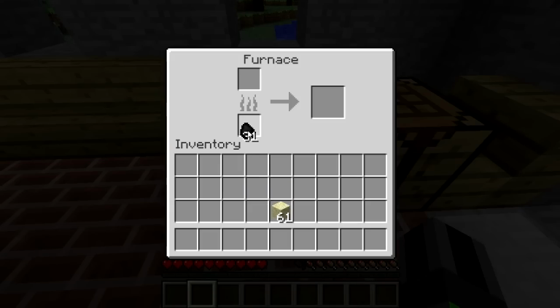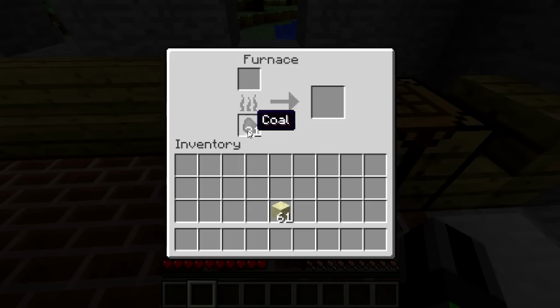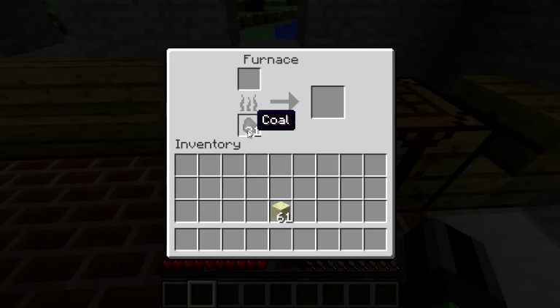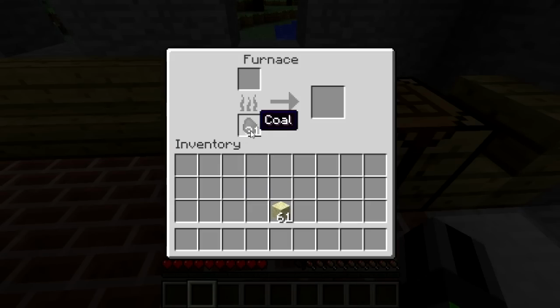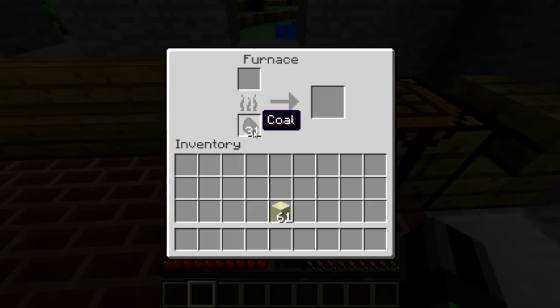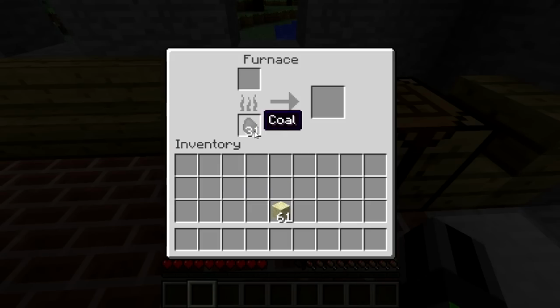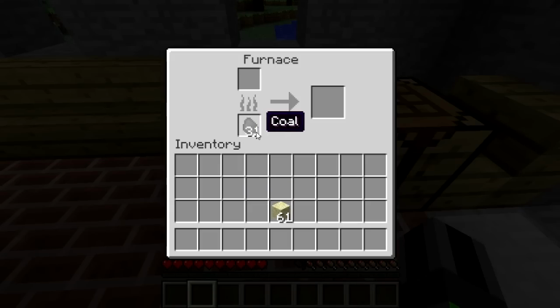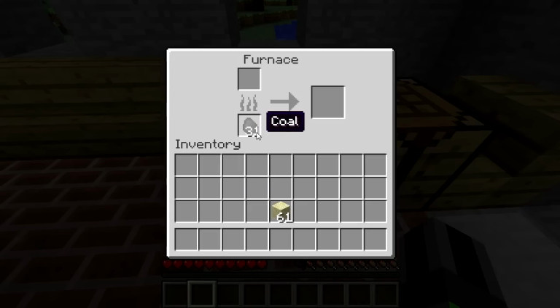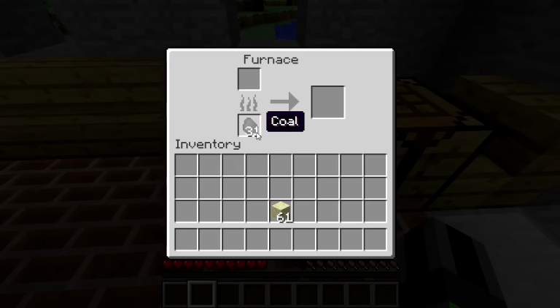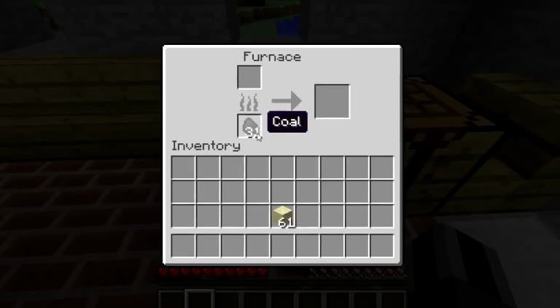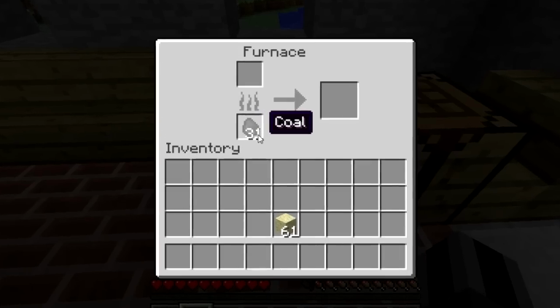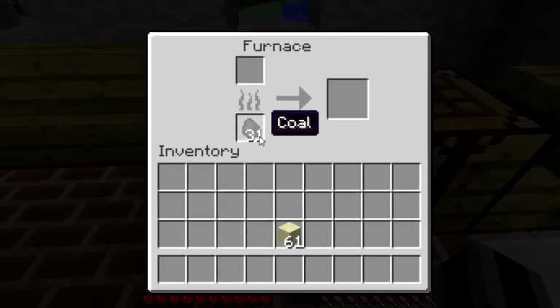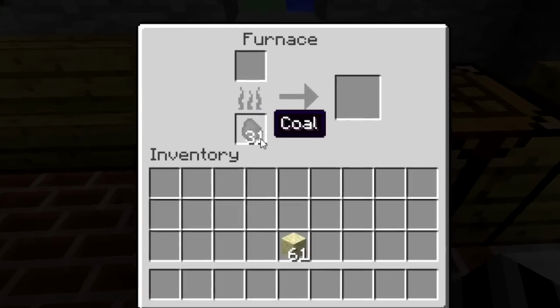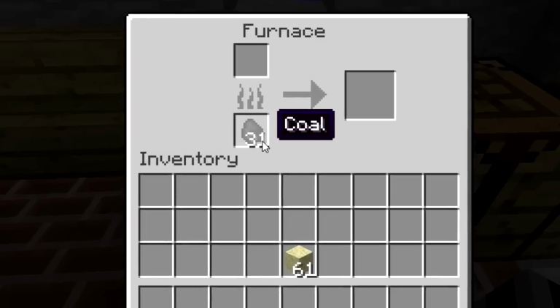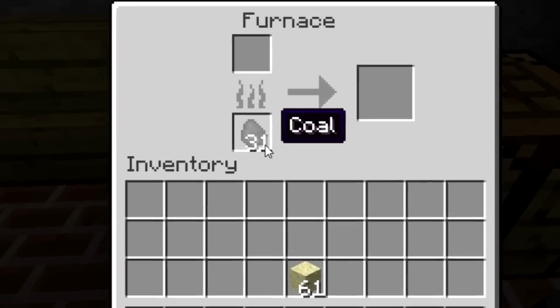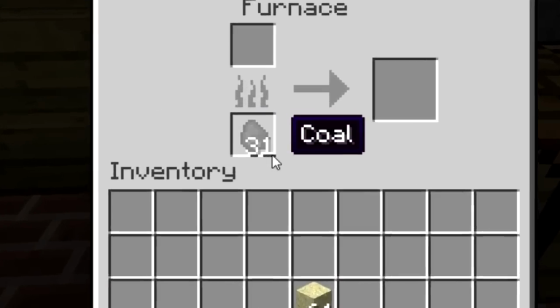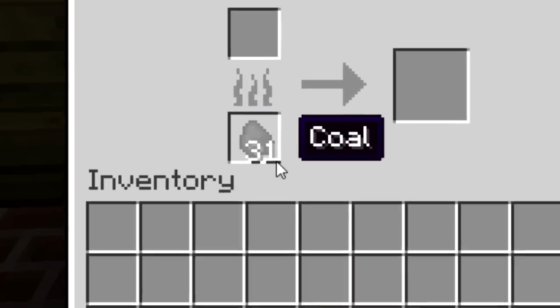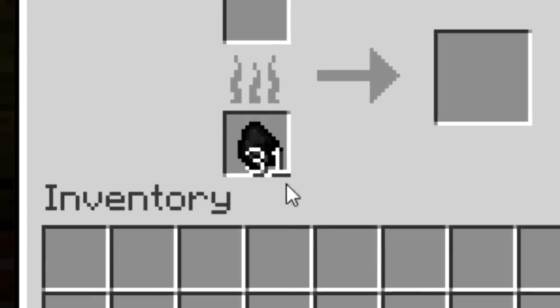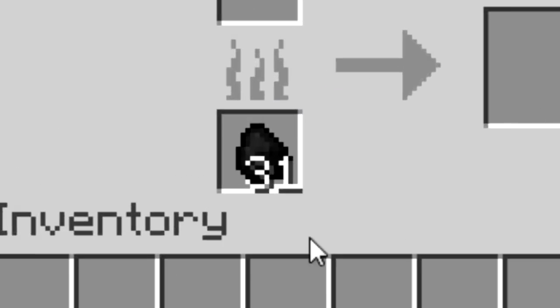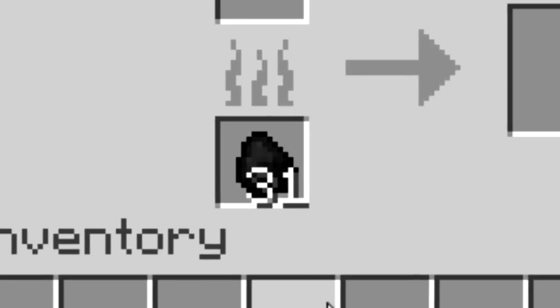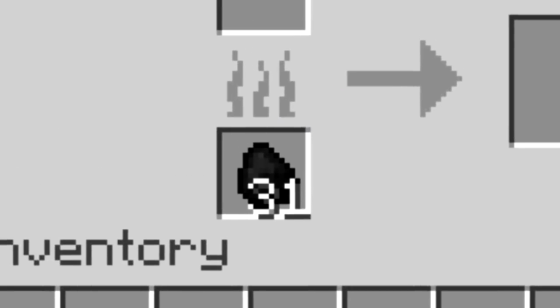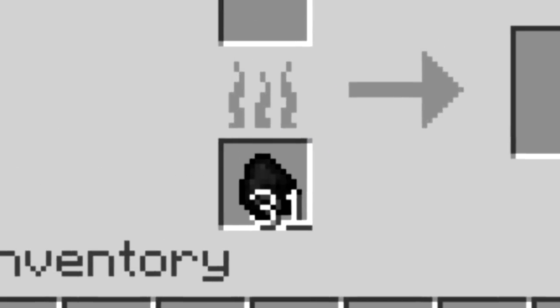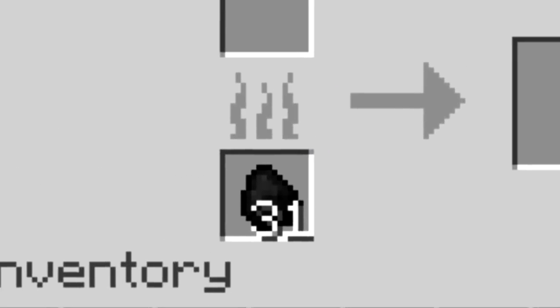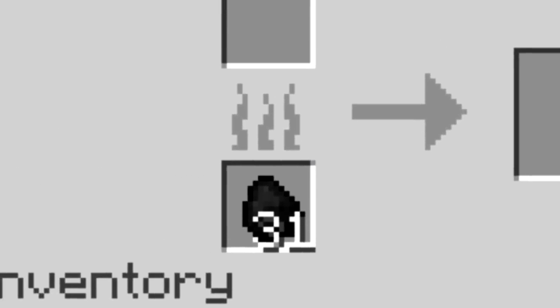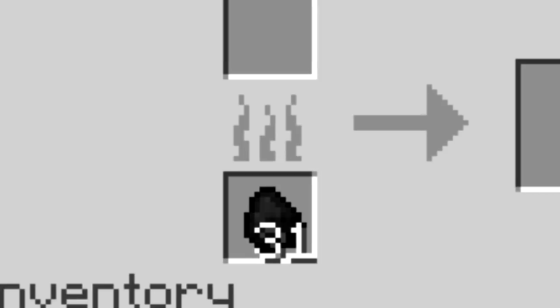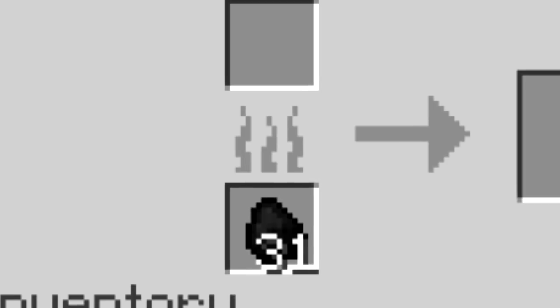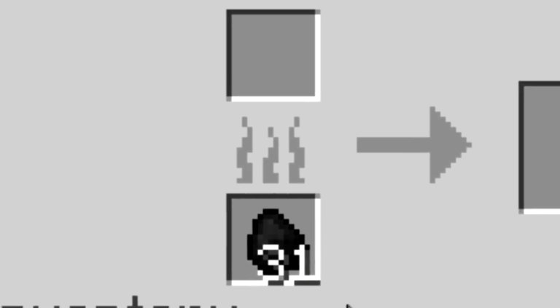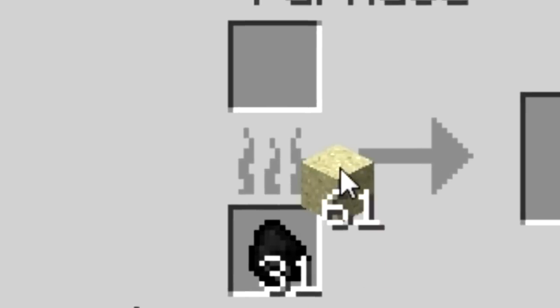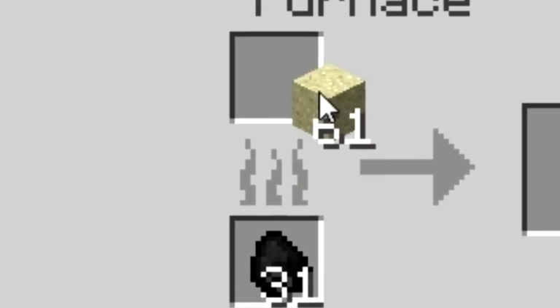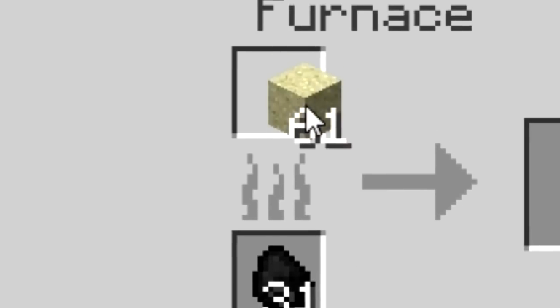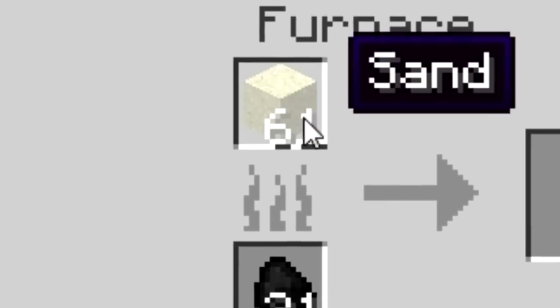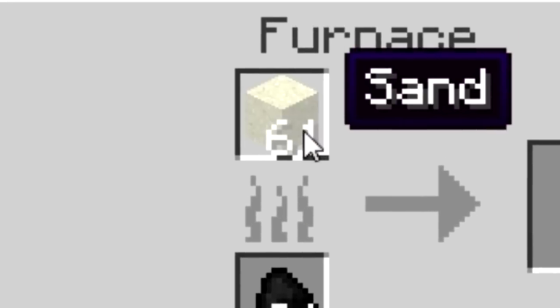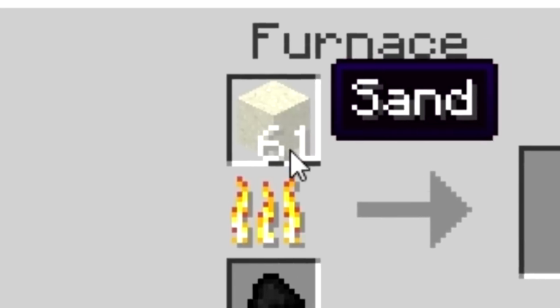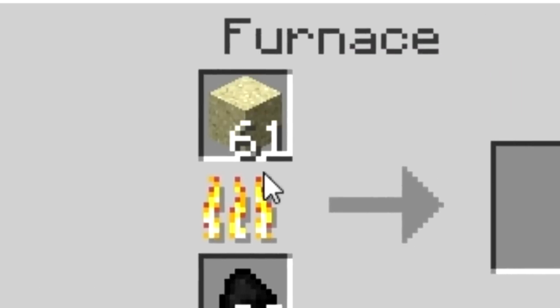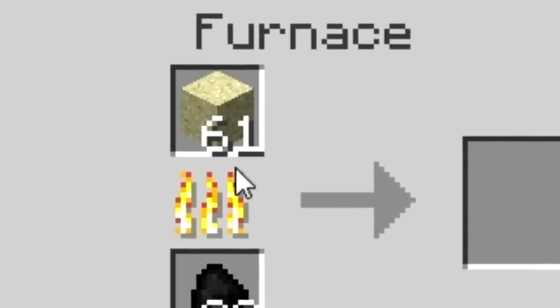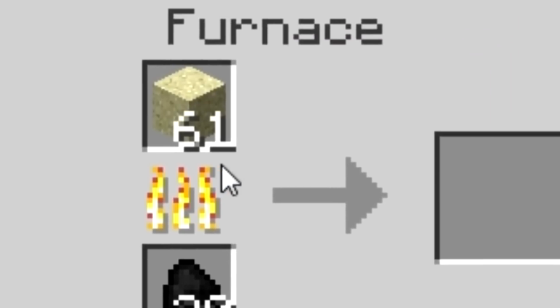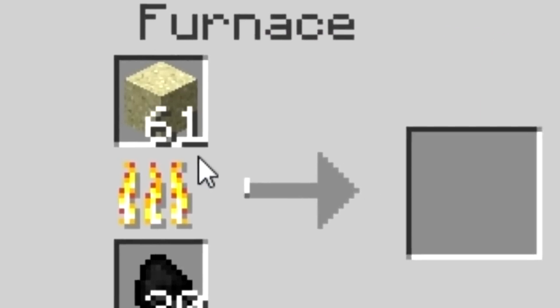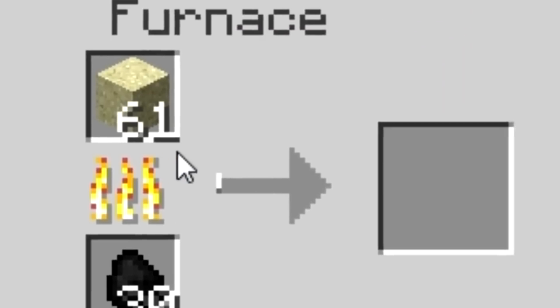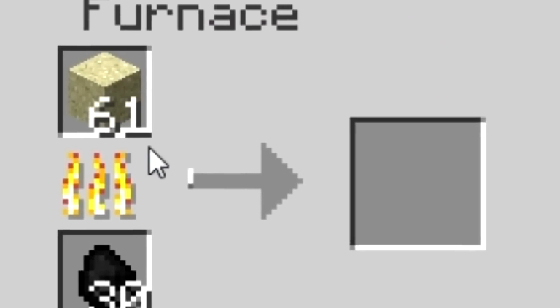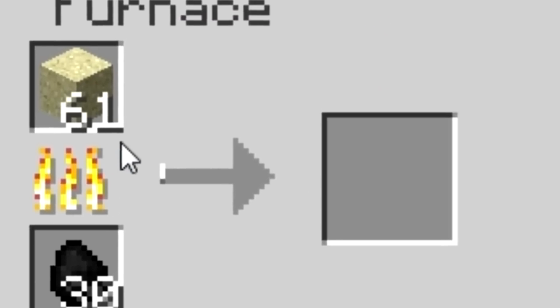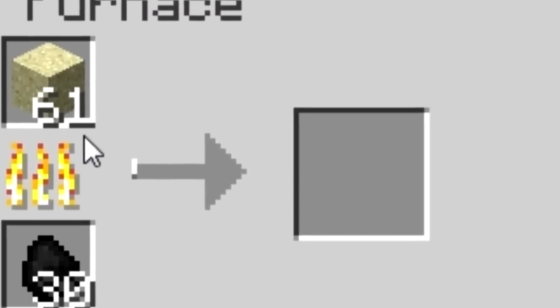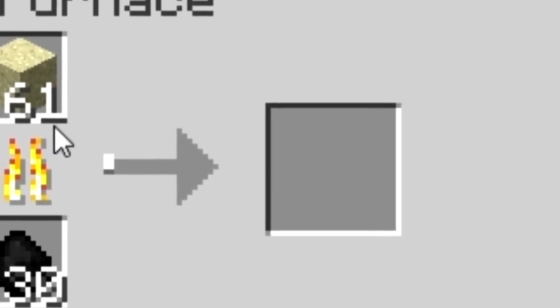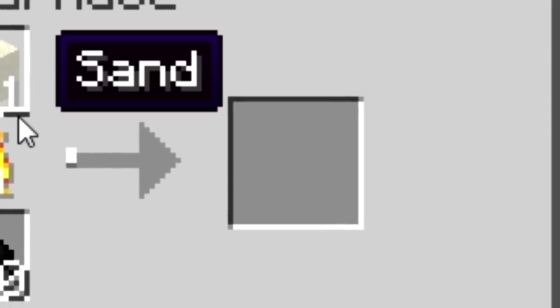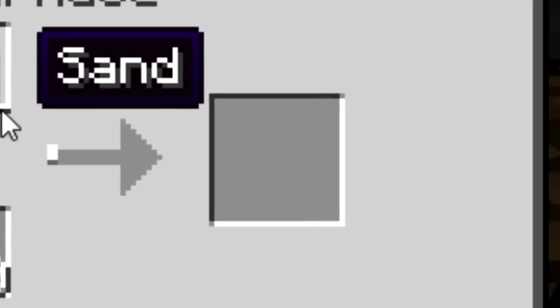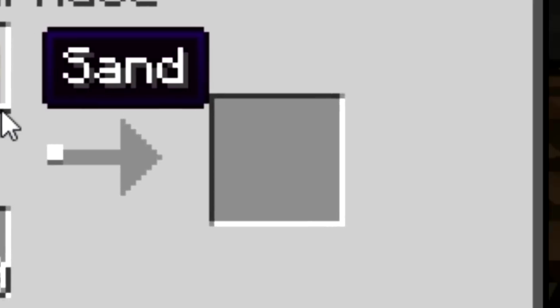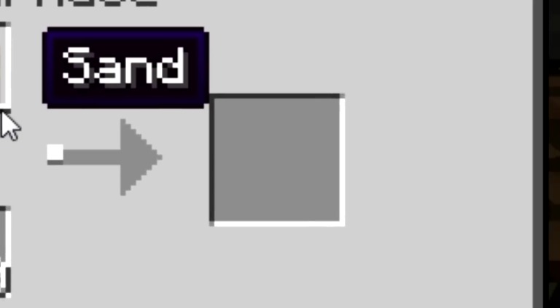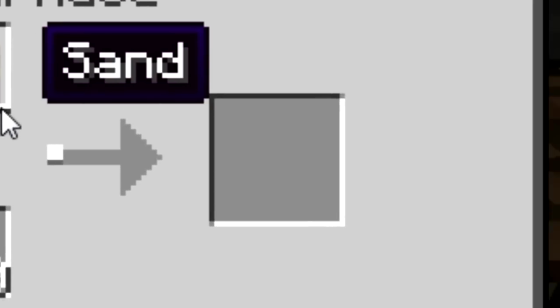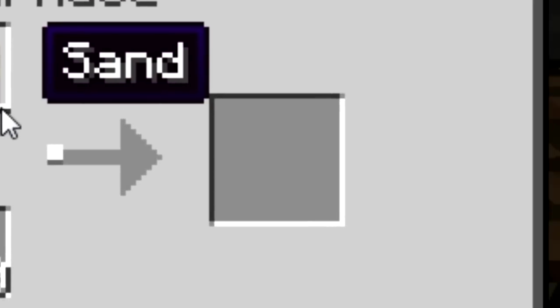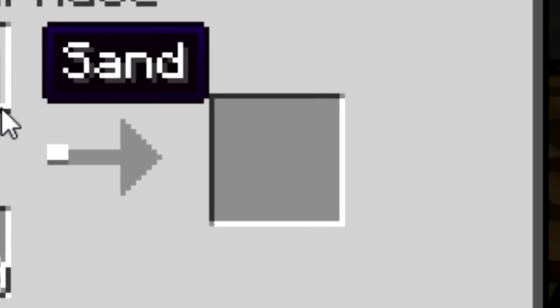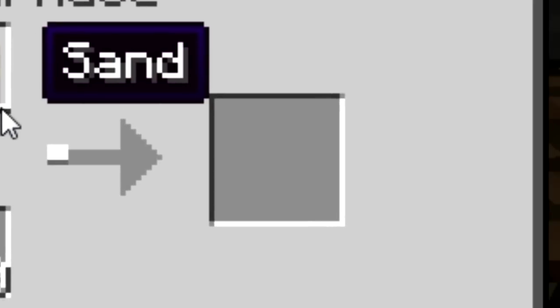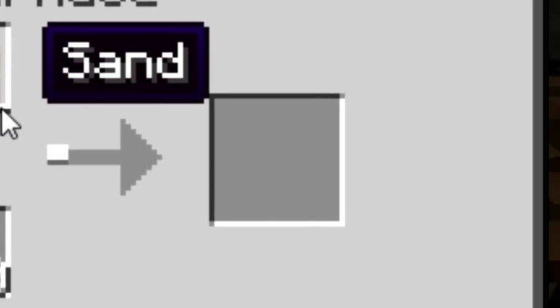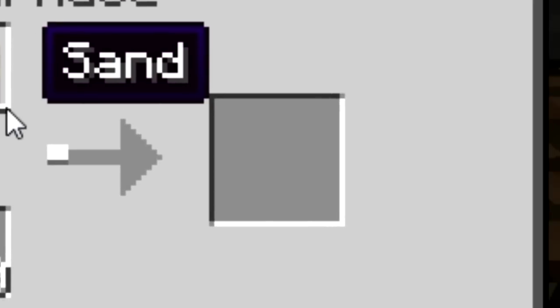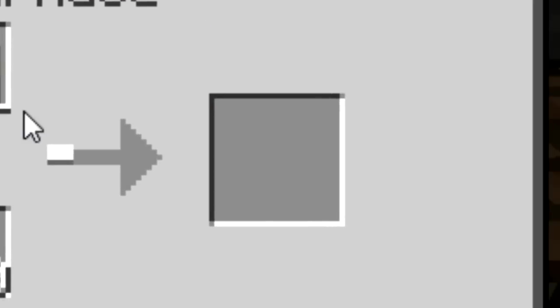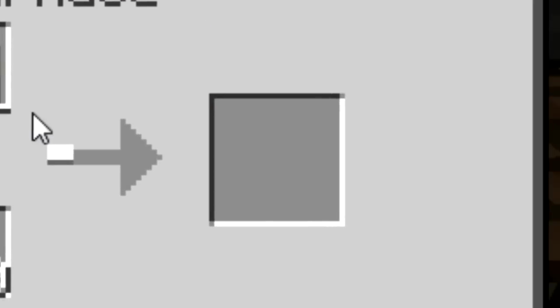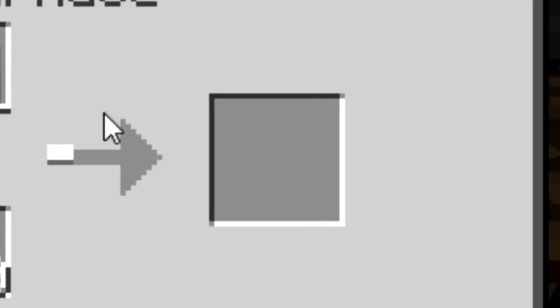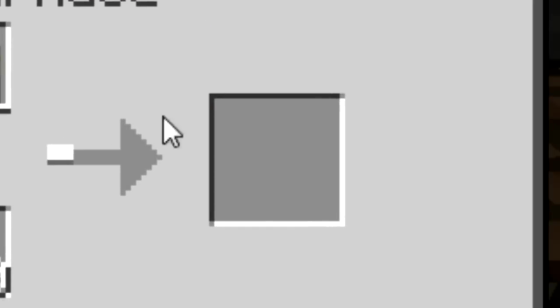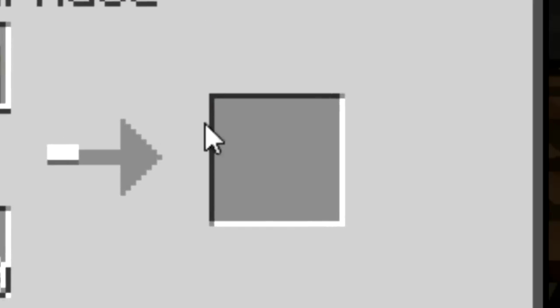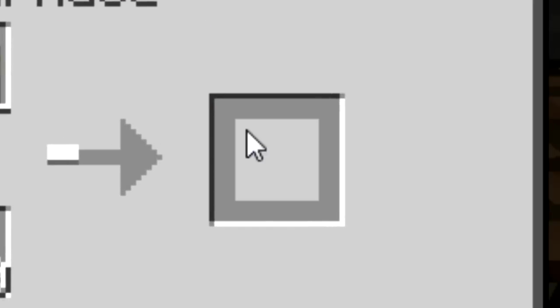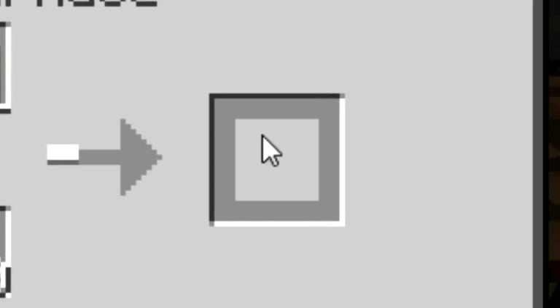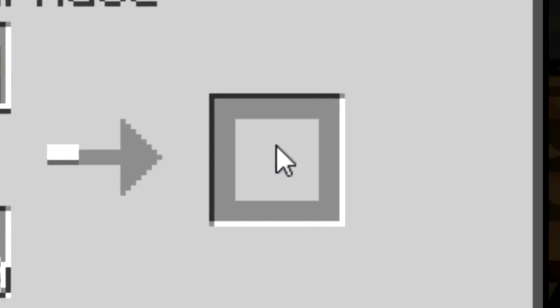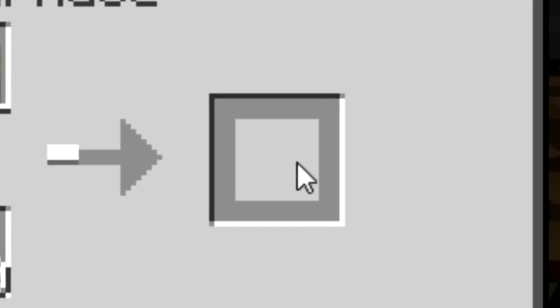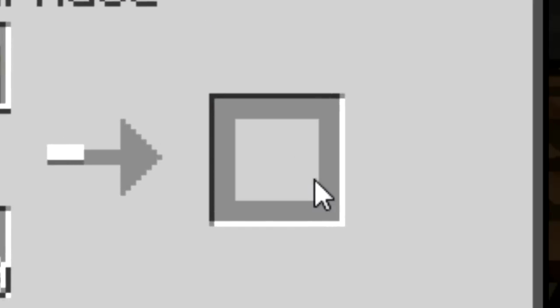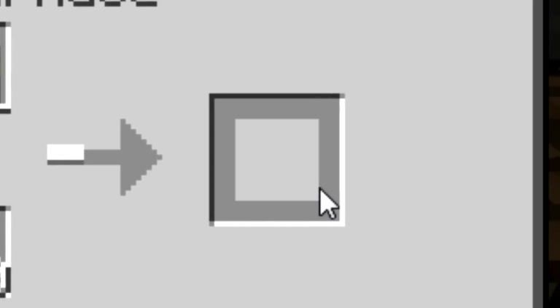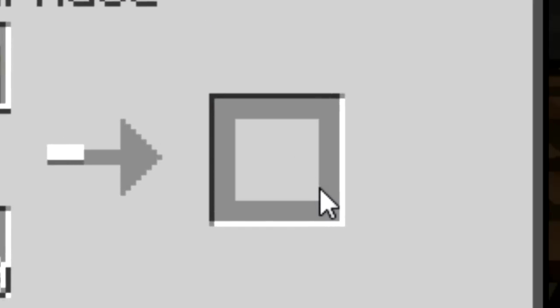There are three slots. This one is for the fuel, this one is for the input material, and this one is what you get out at the end.